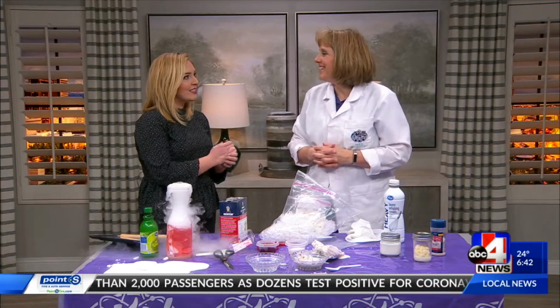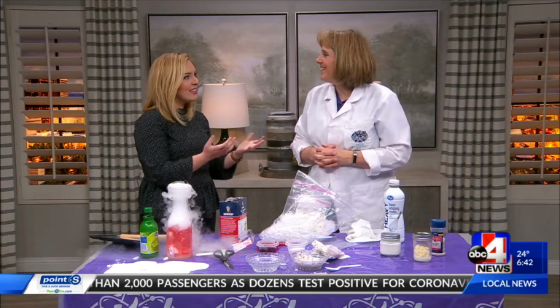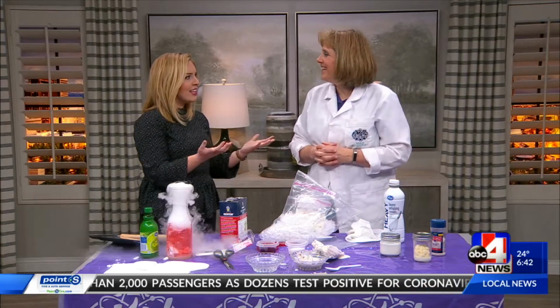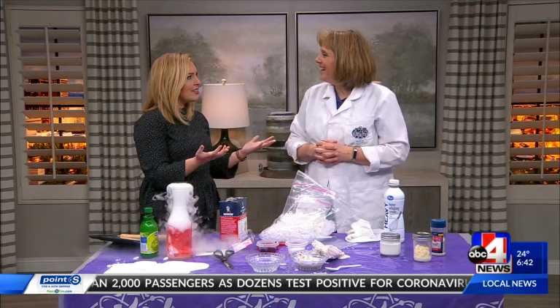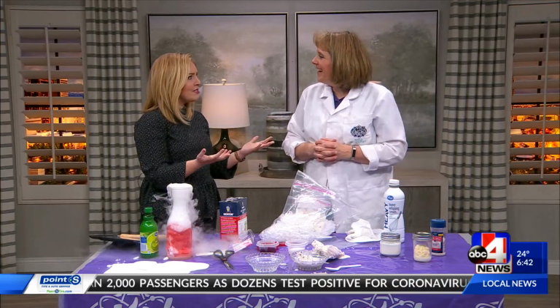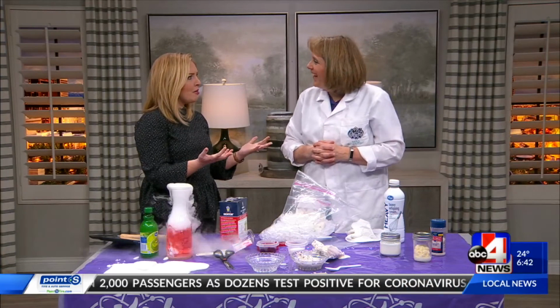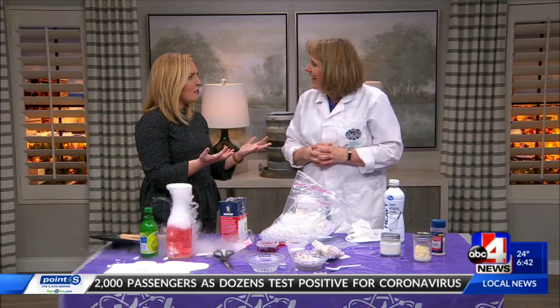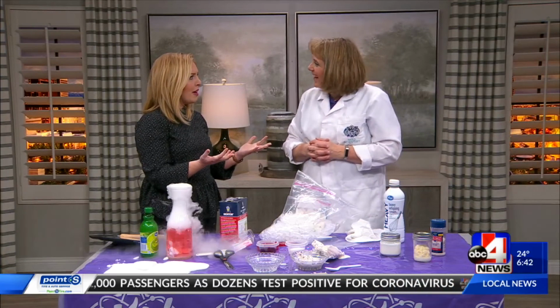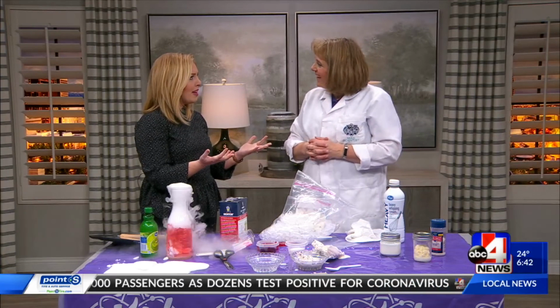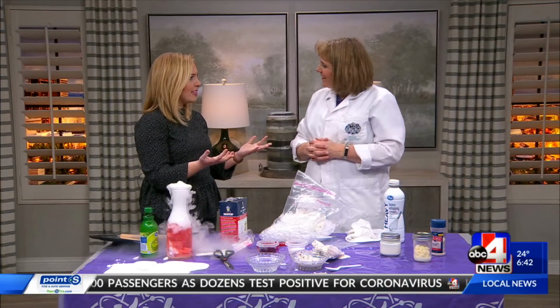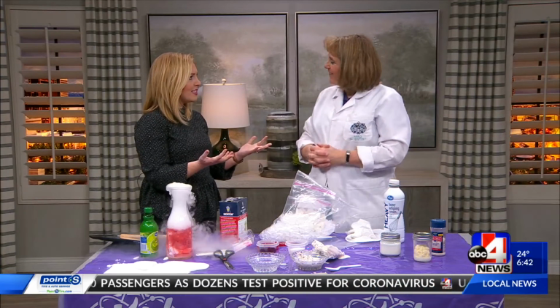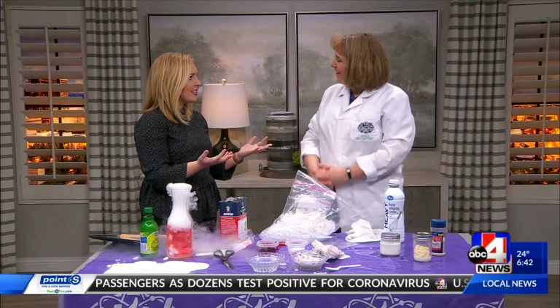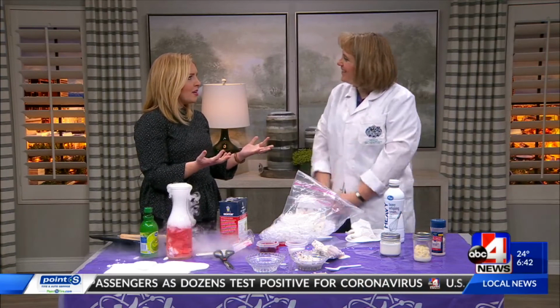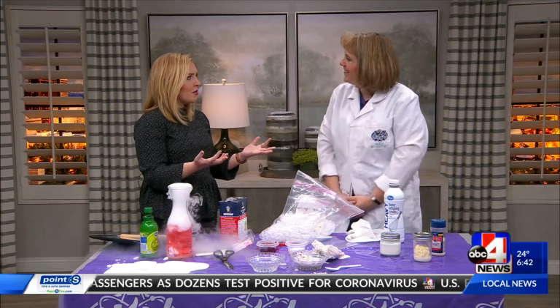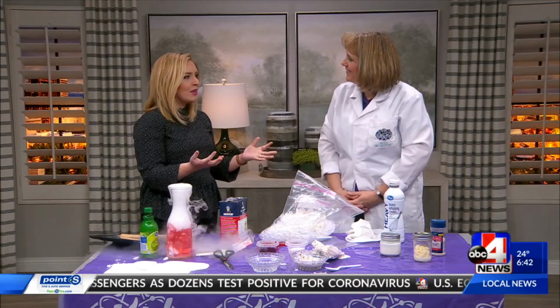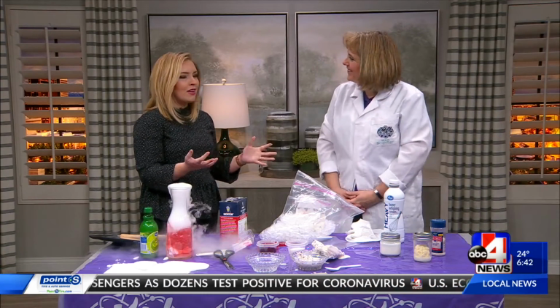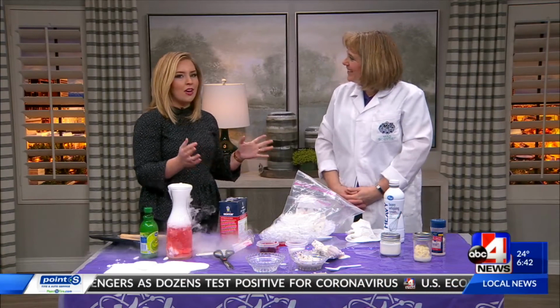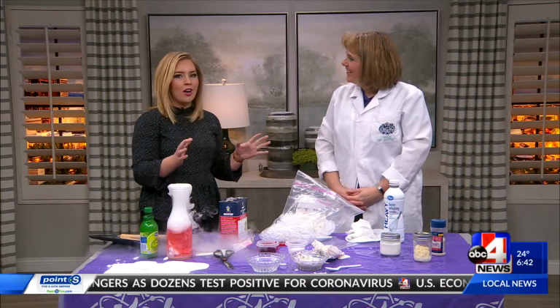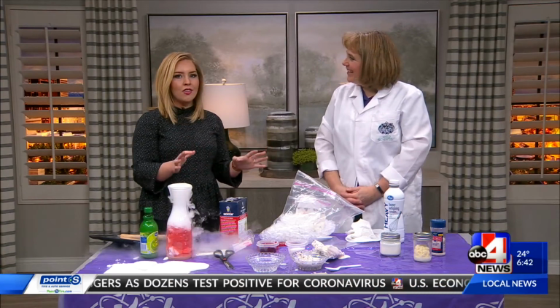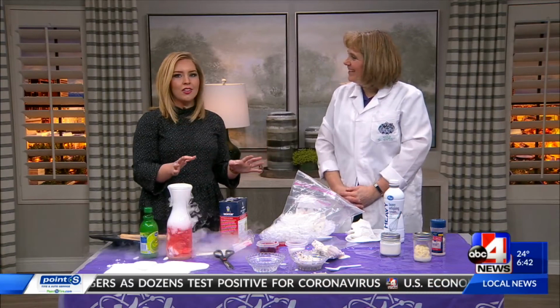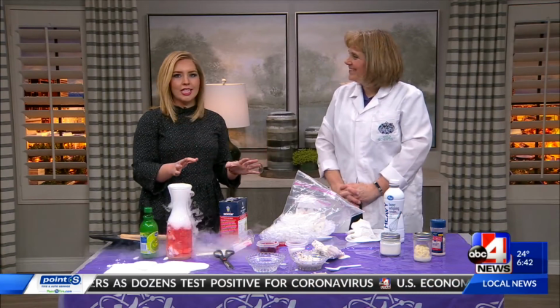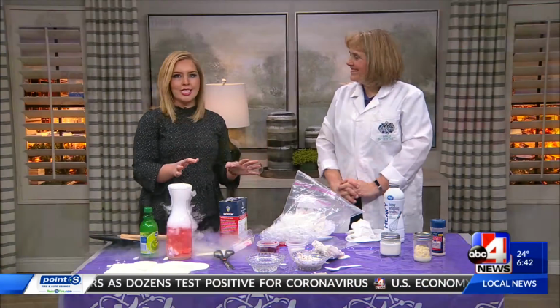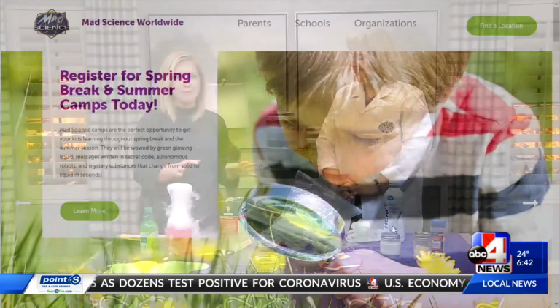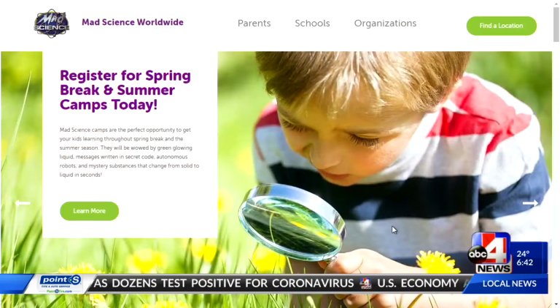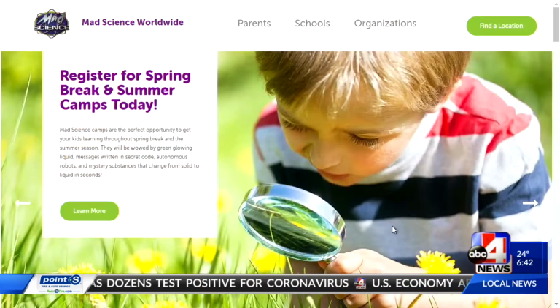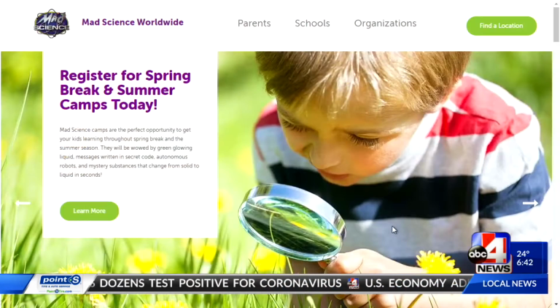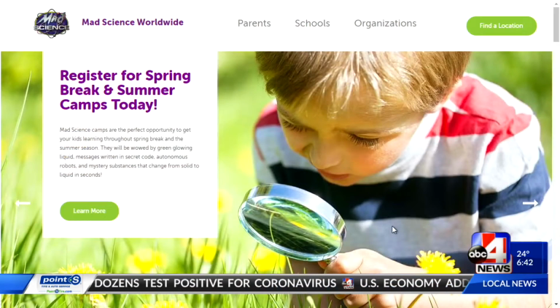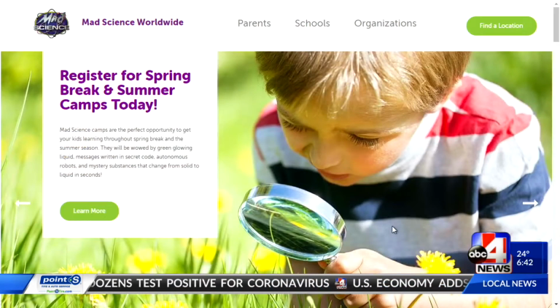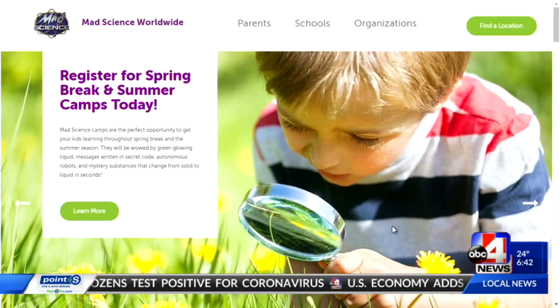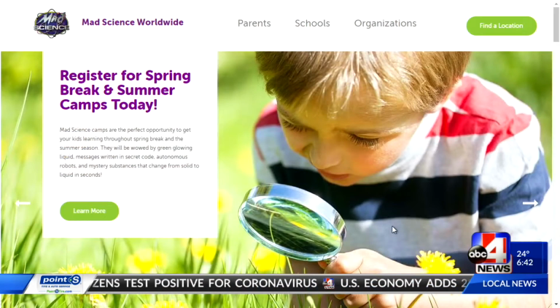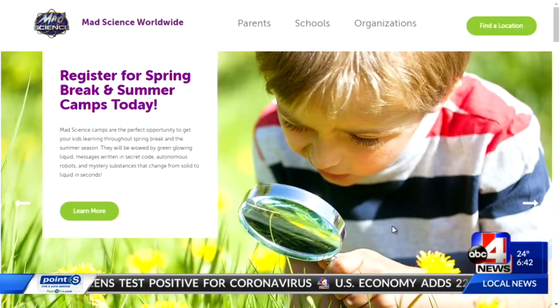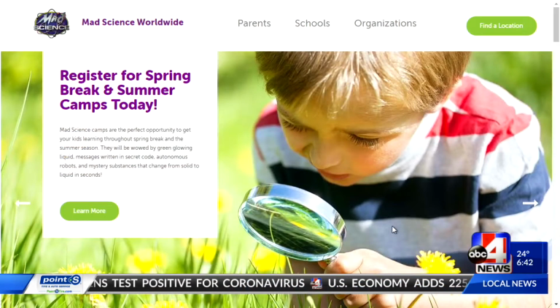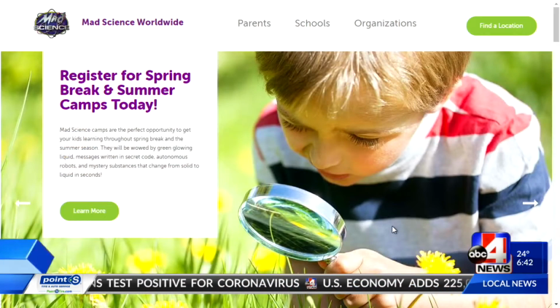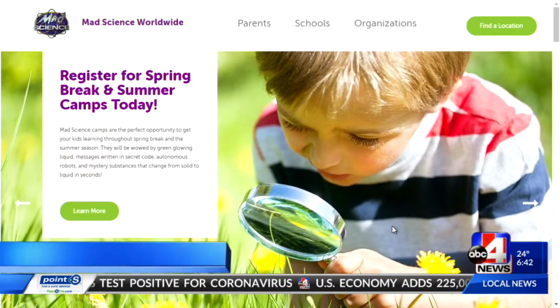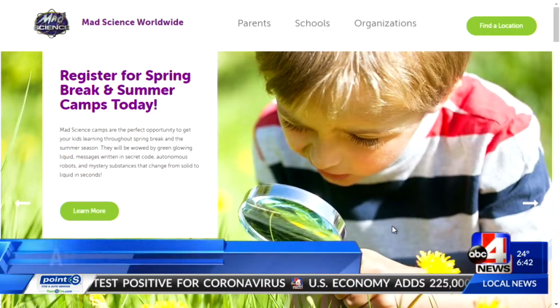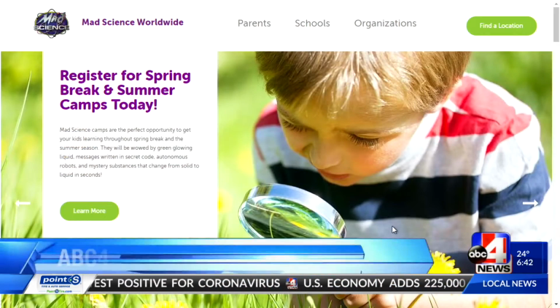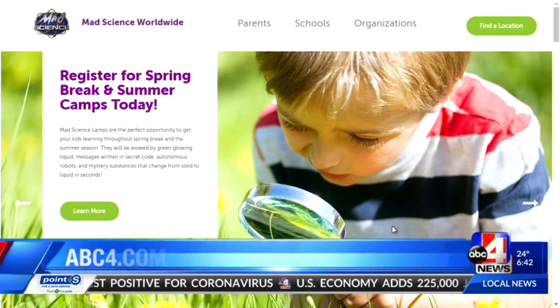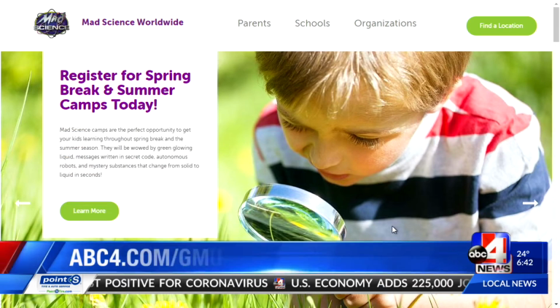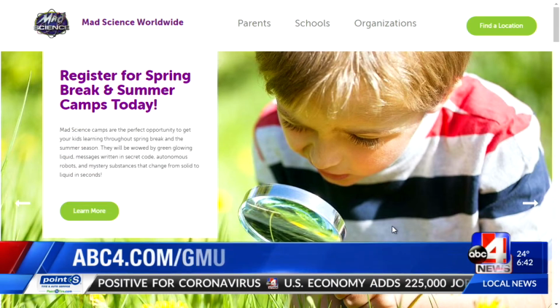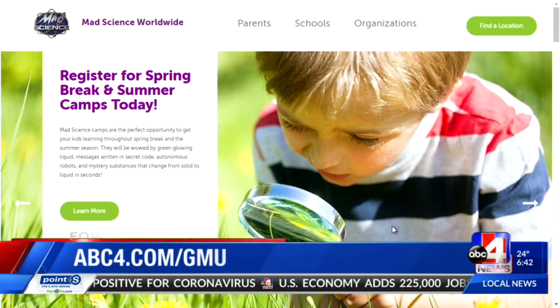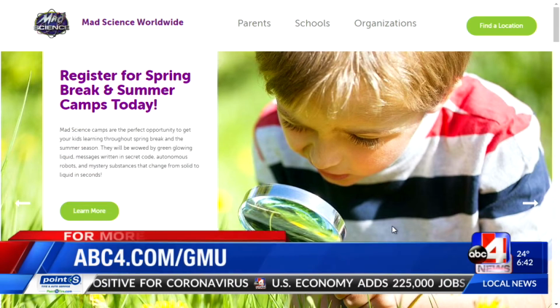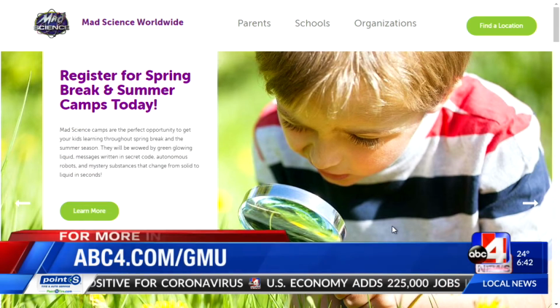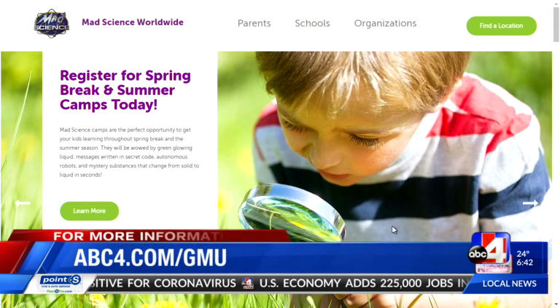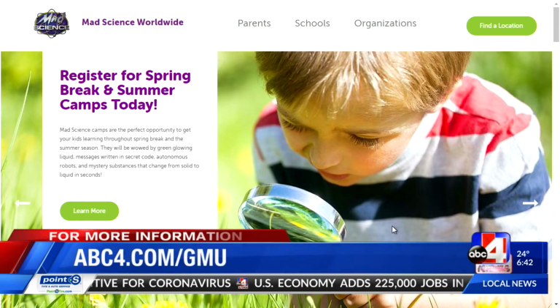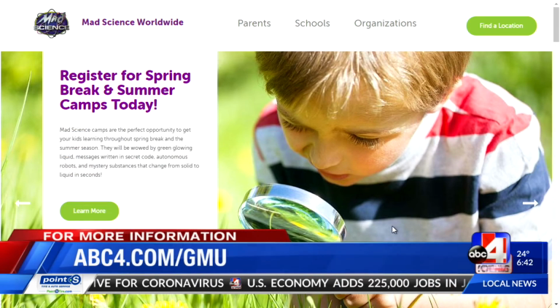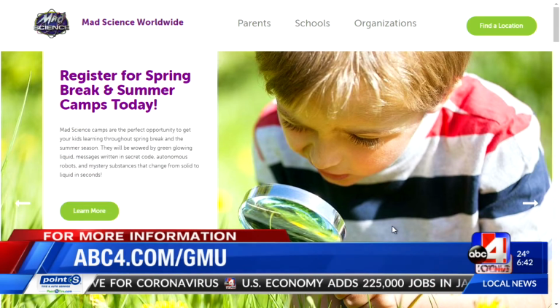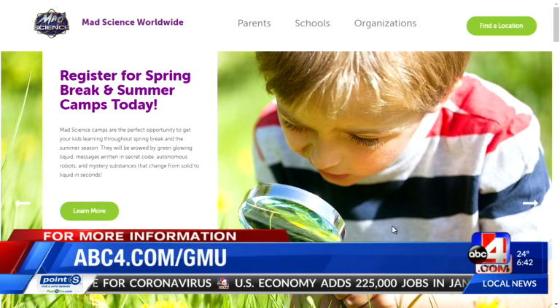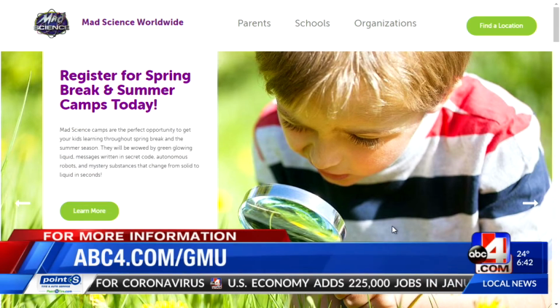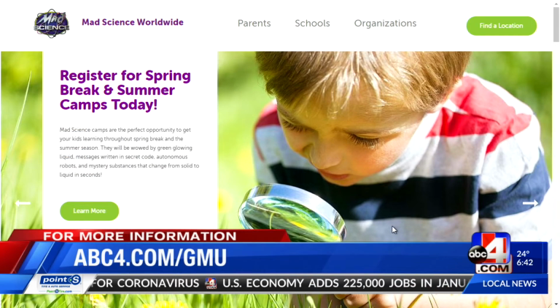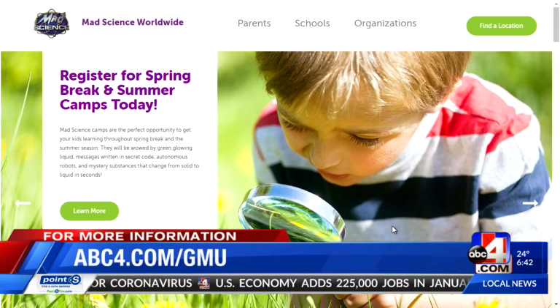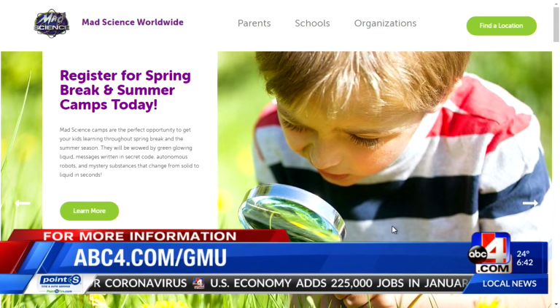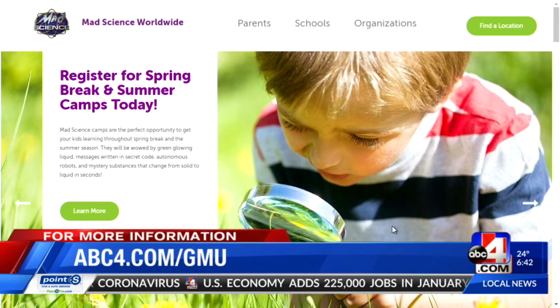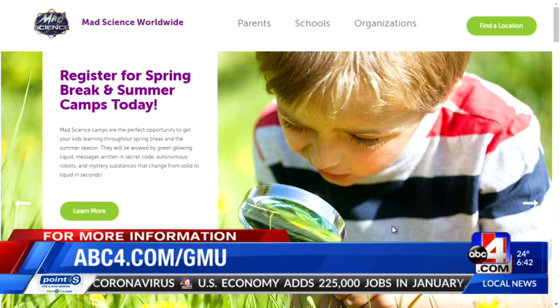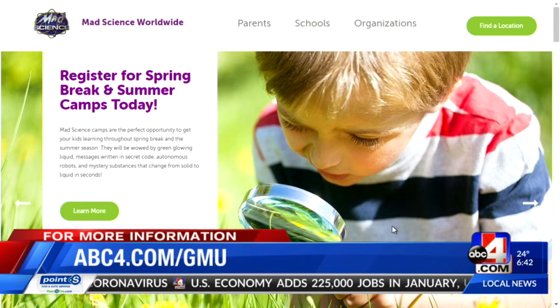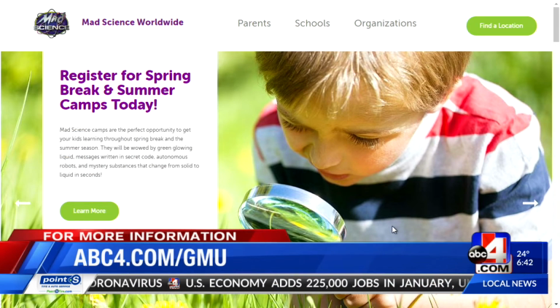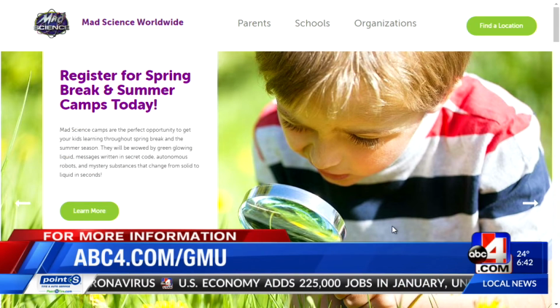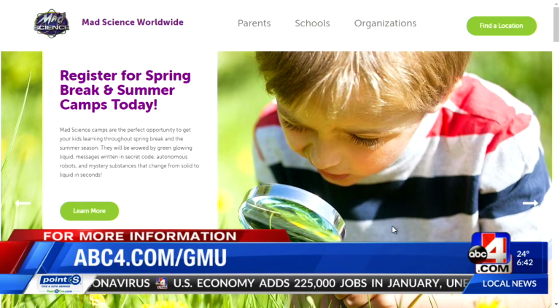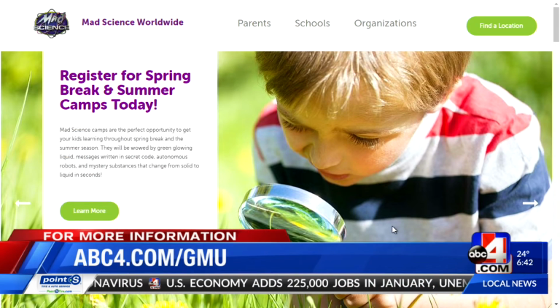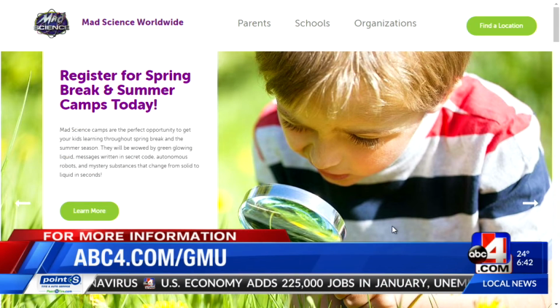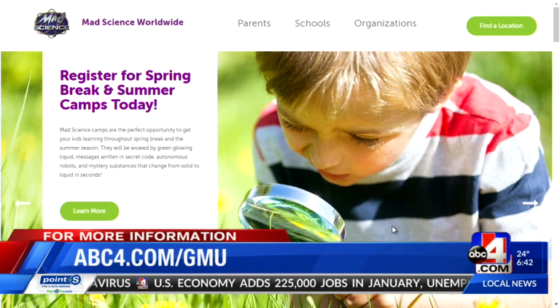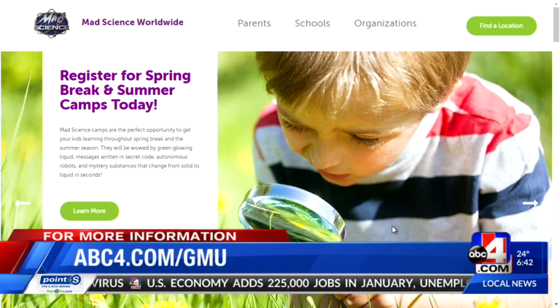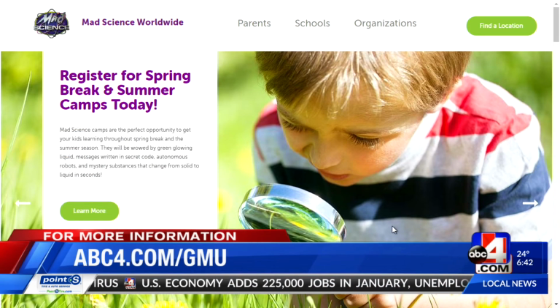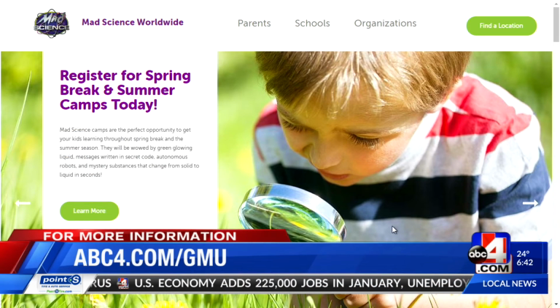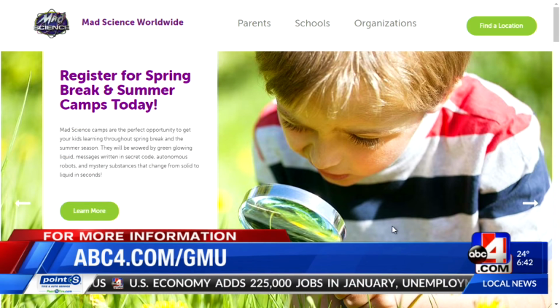Thank you so much, Lori. We'll have all the links to Mad Science and more experiments like this for Valentine's Day on our website, abc4.com/GMU.